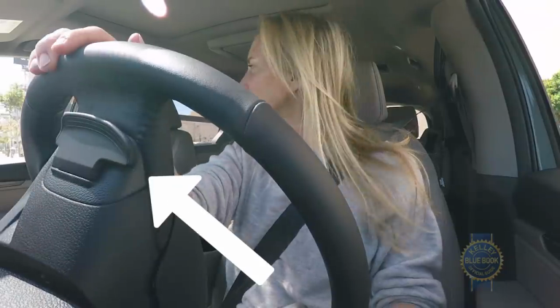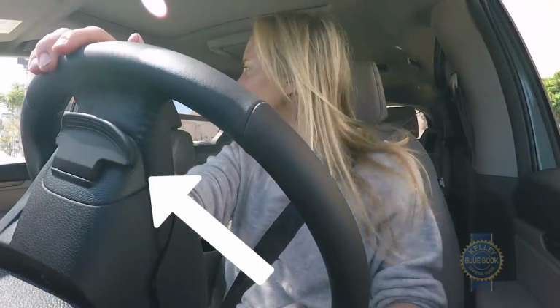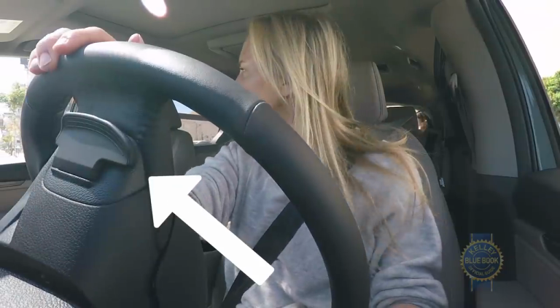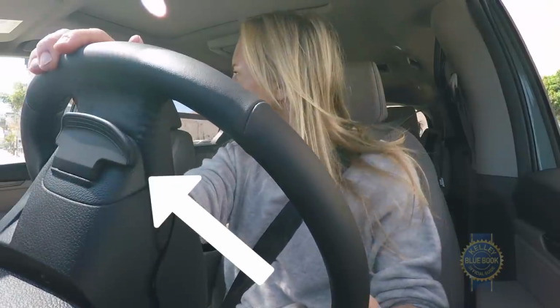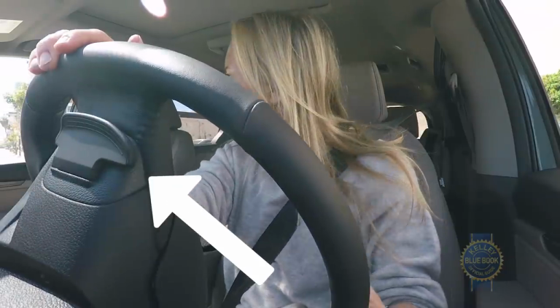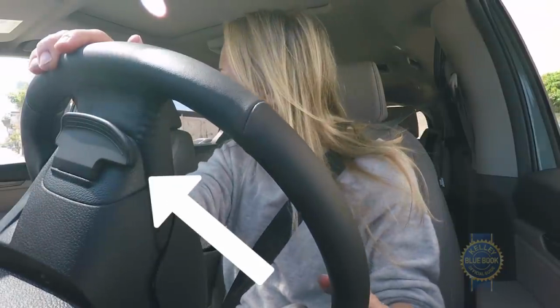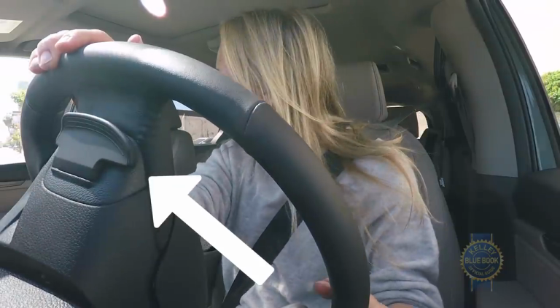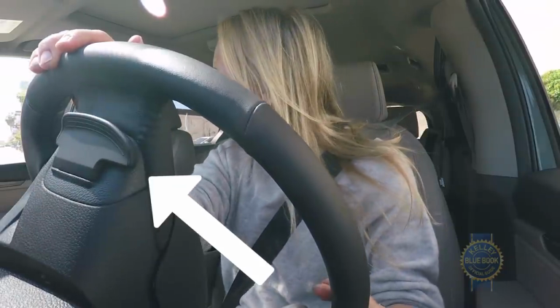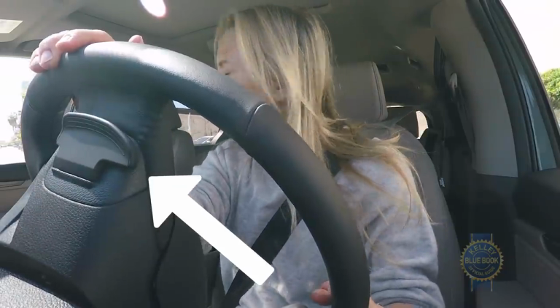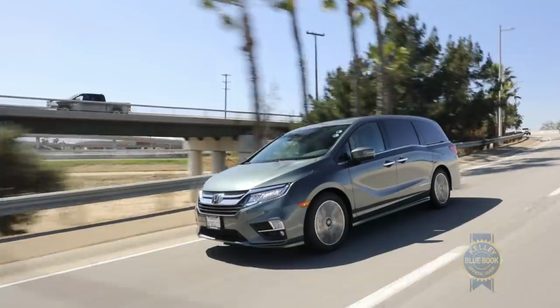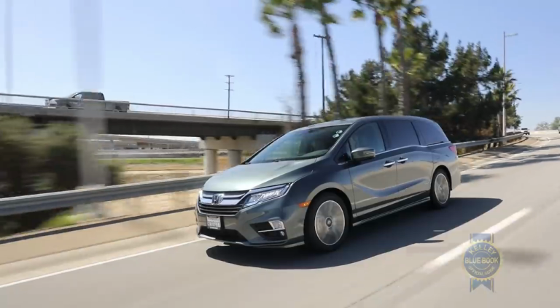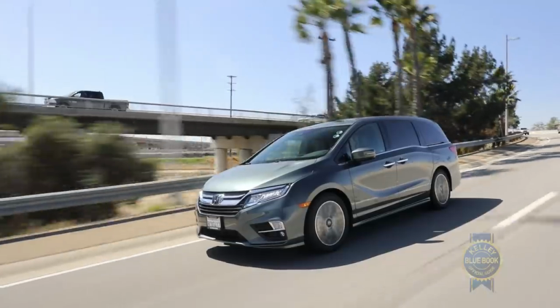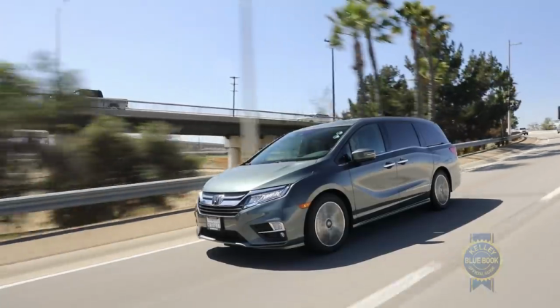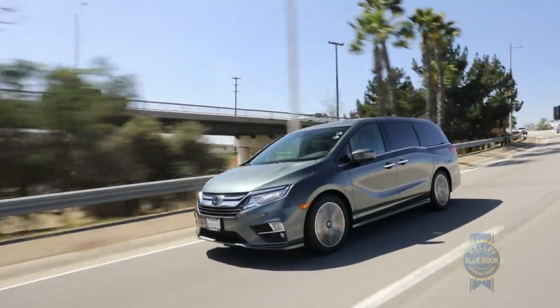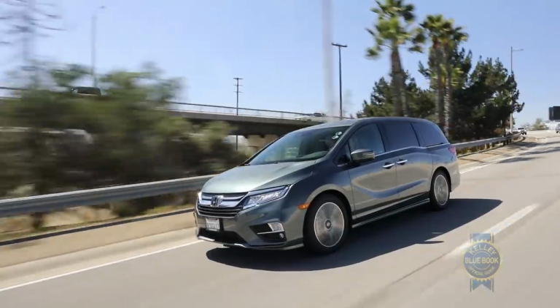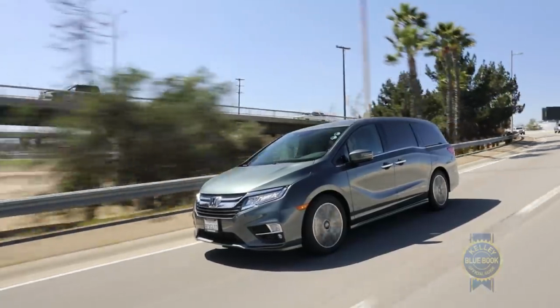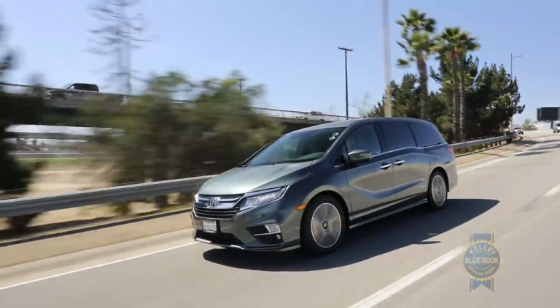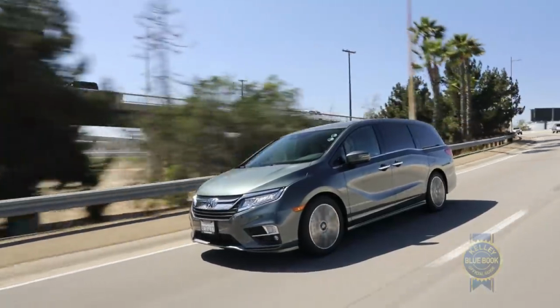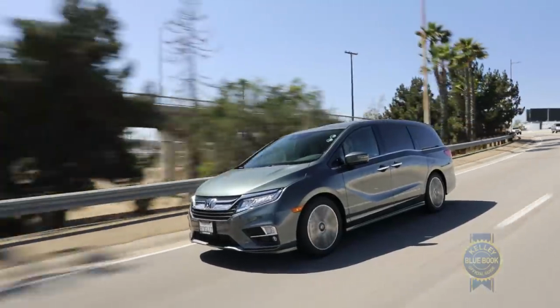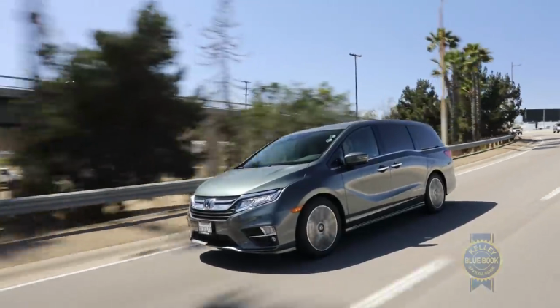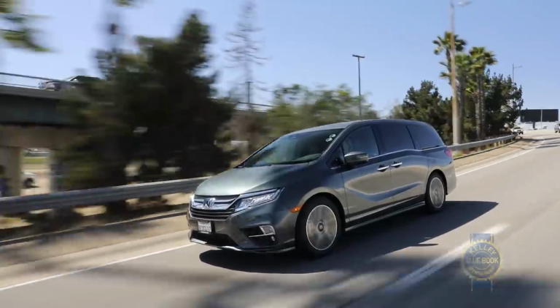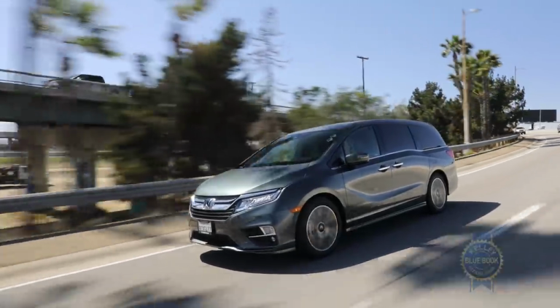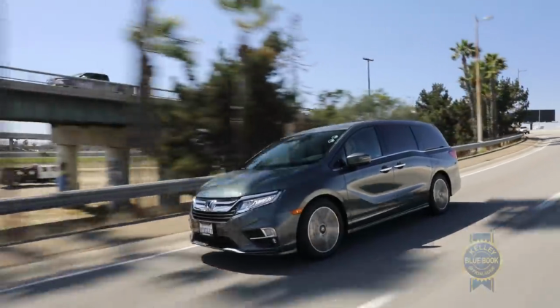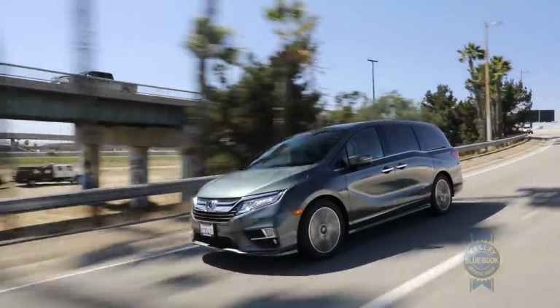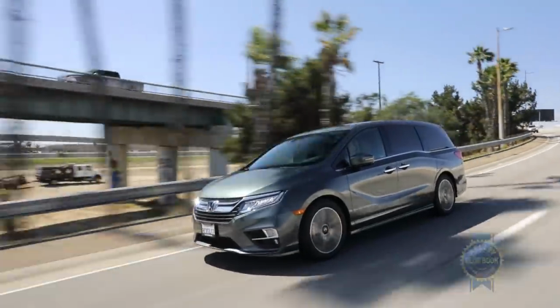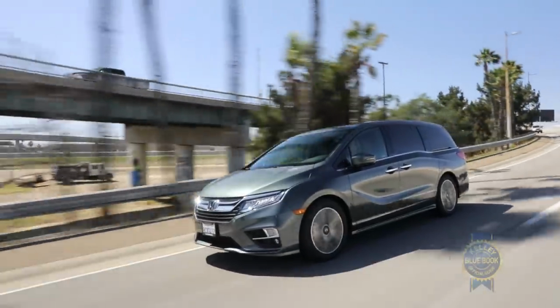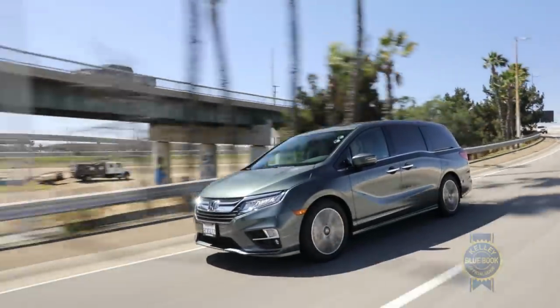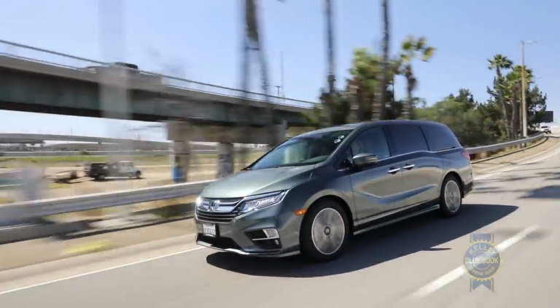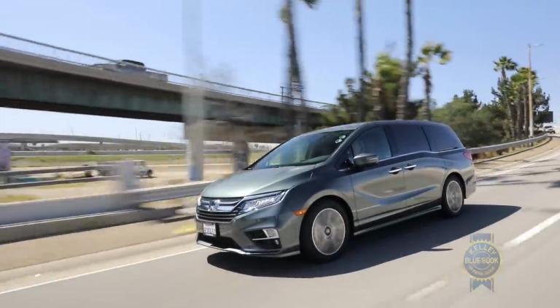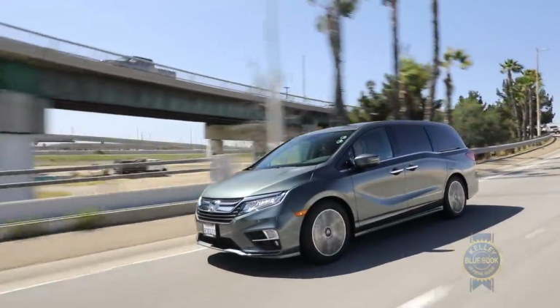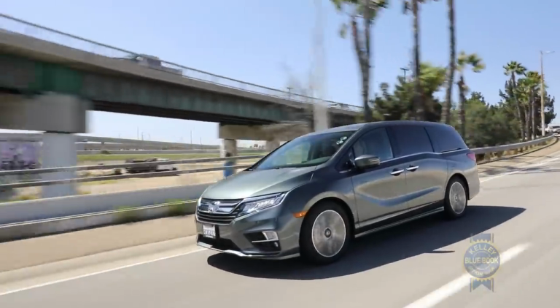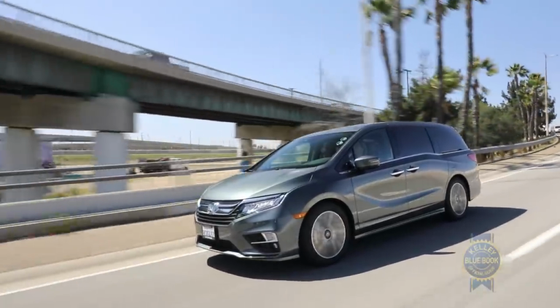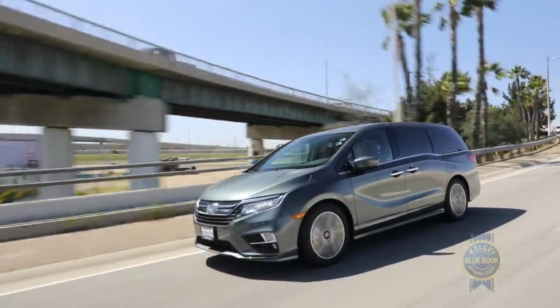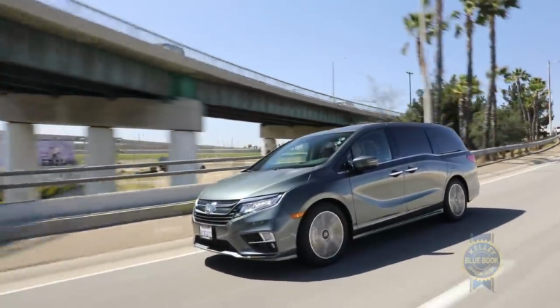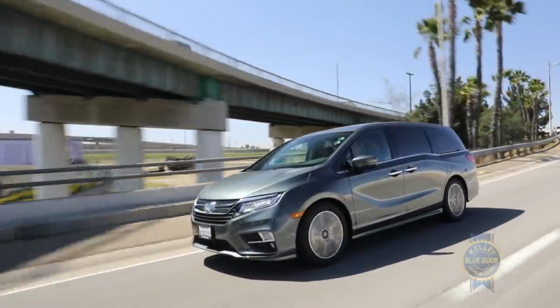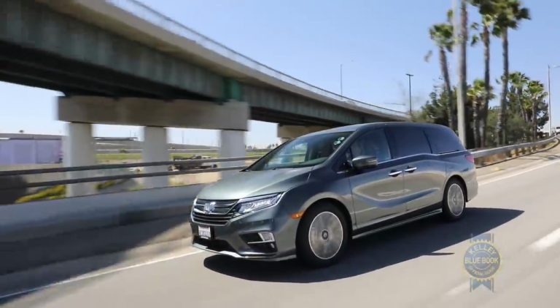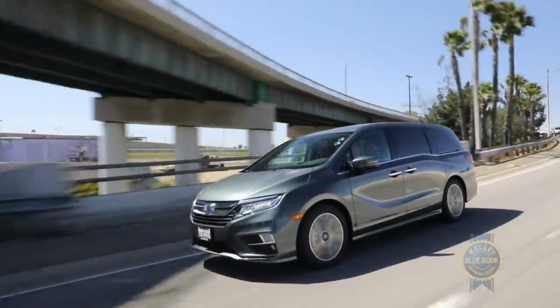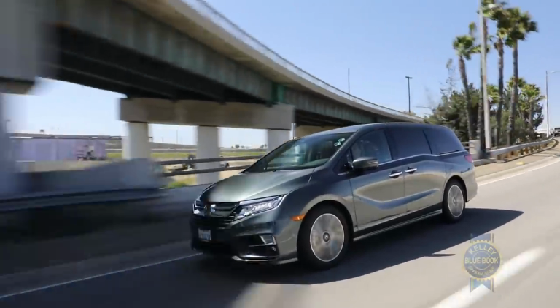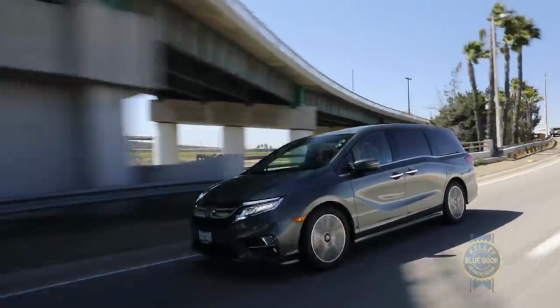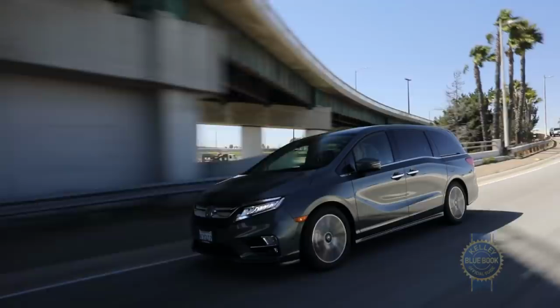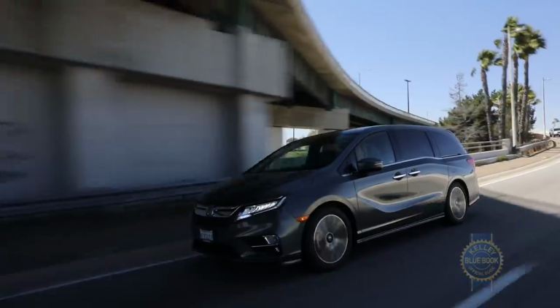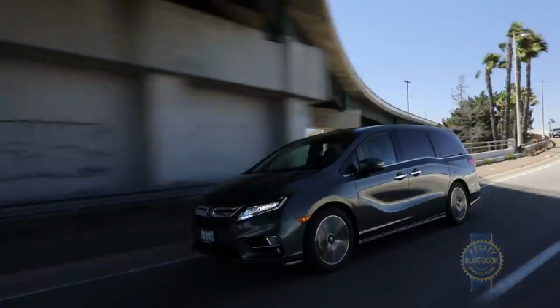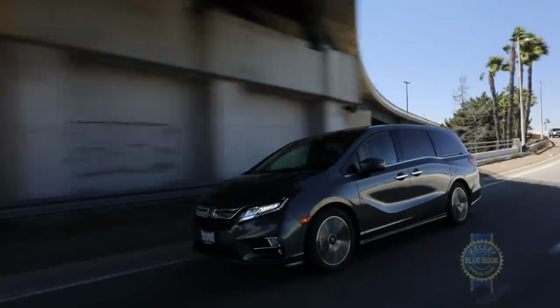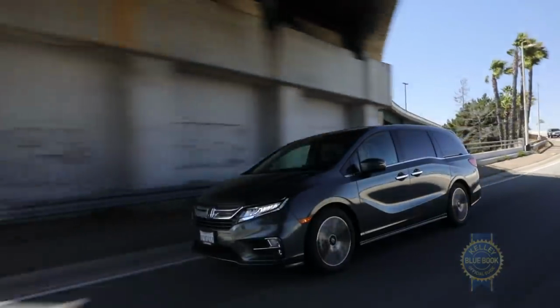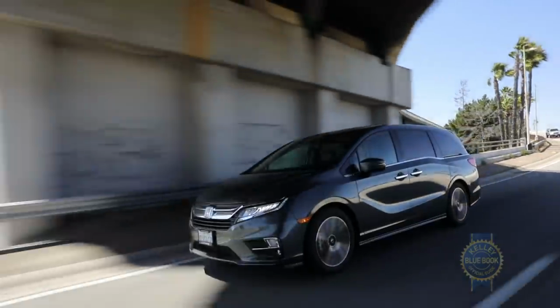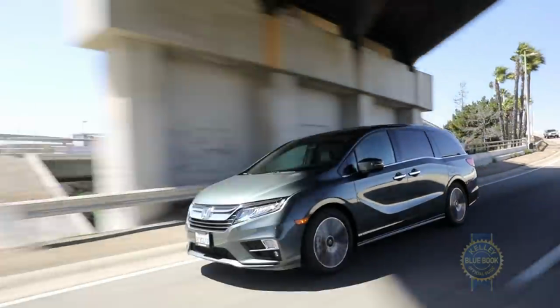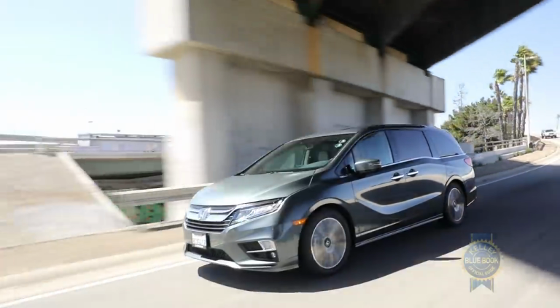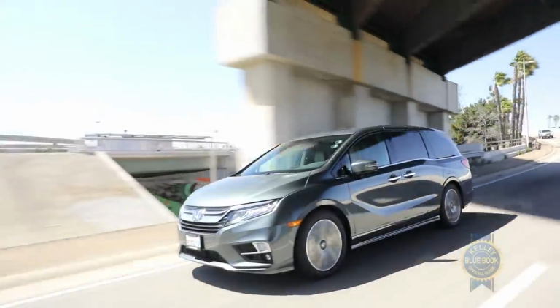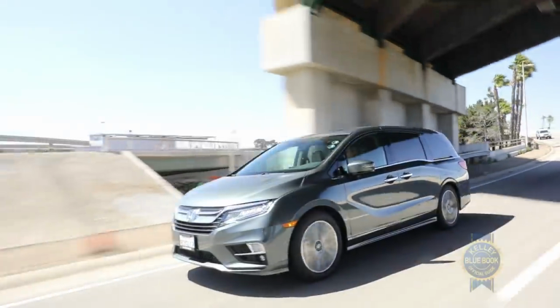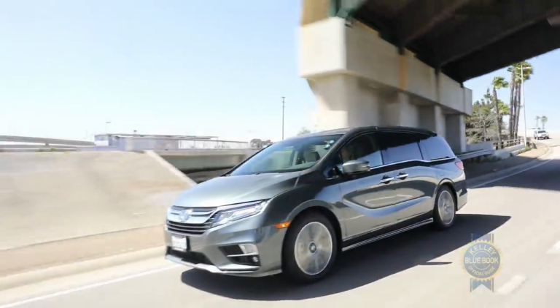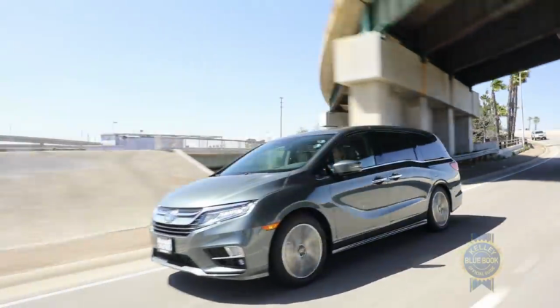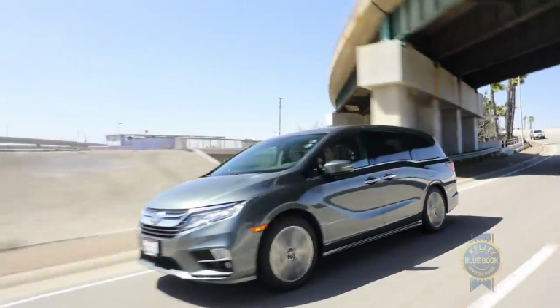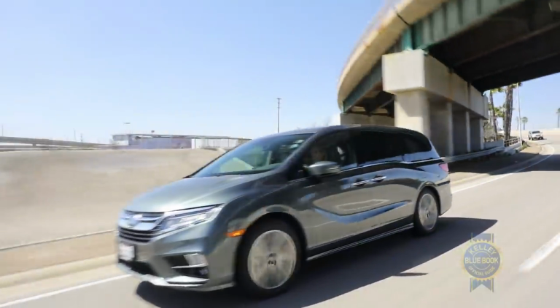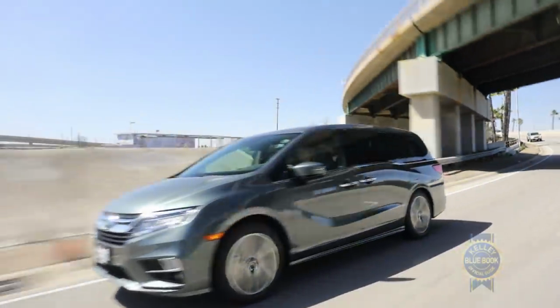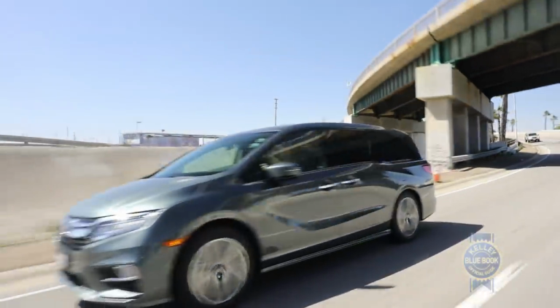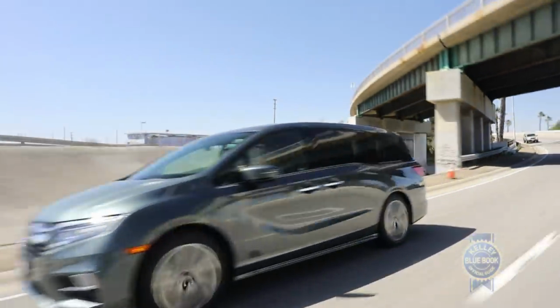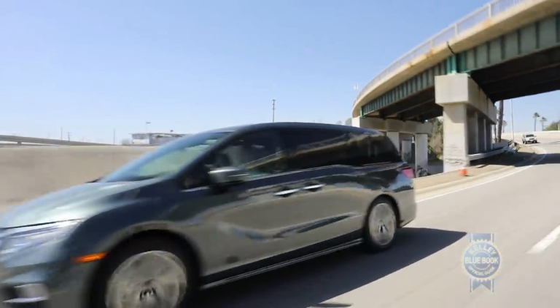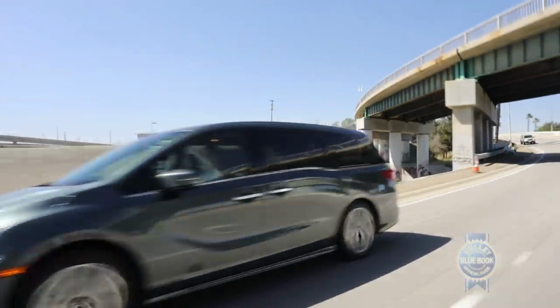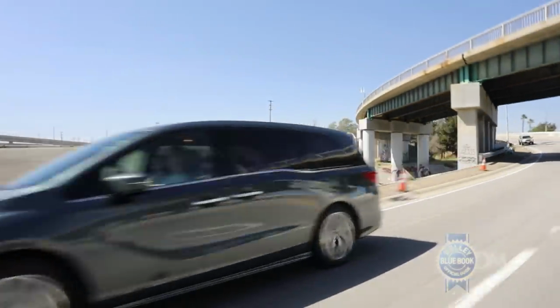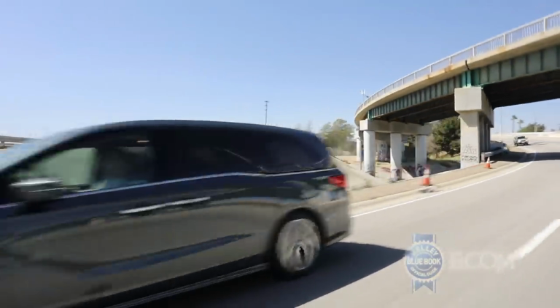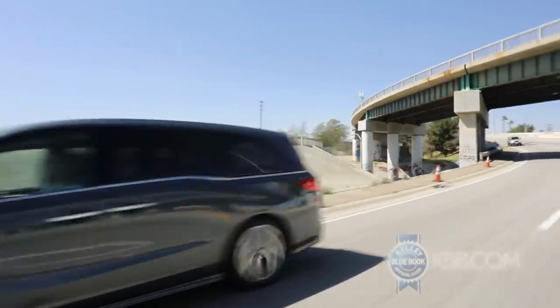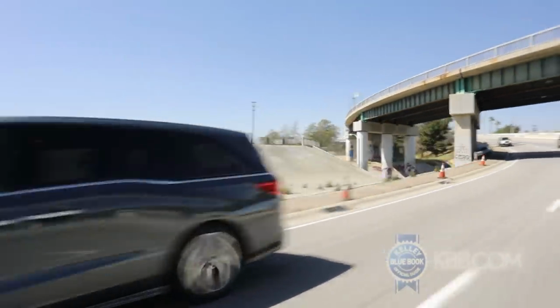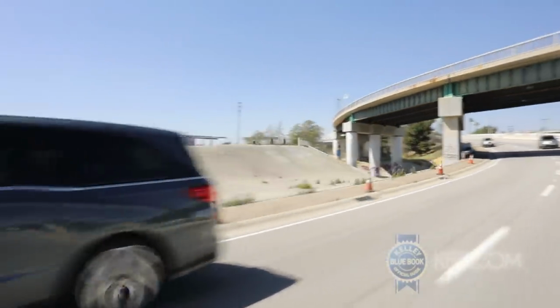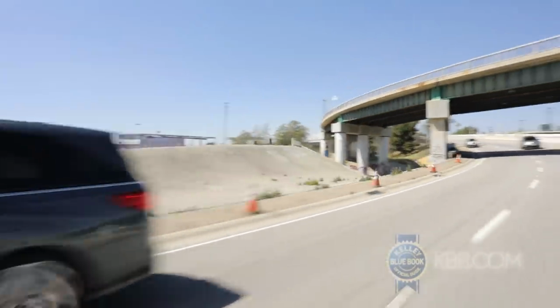Though, if you're driving a minivan, it's likely your hands are already pretty full. We'll get to see how efficient this family hauler is either way.